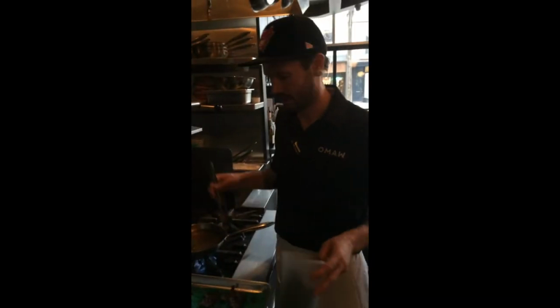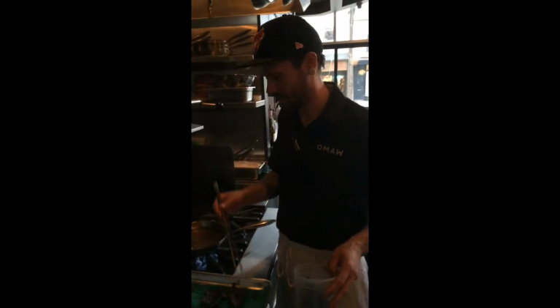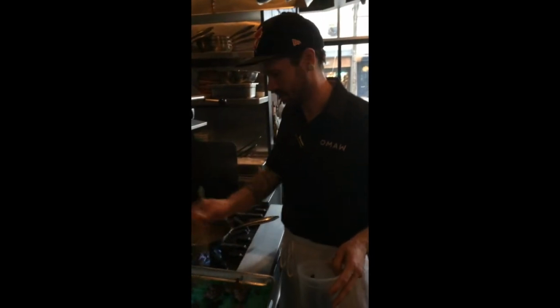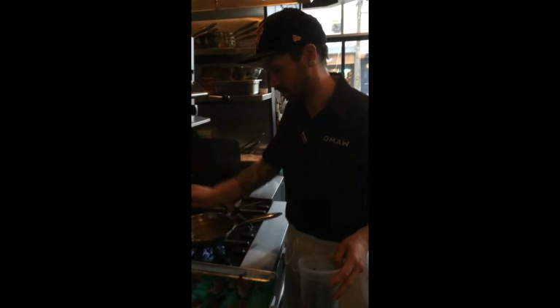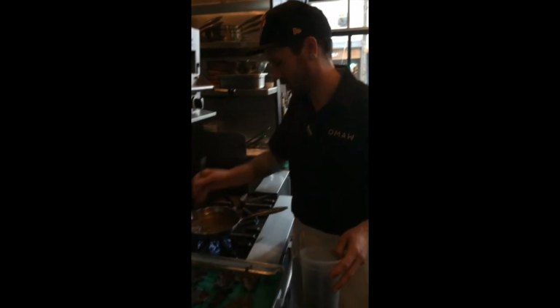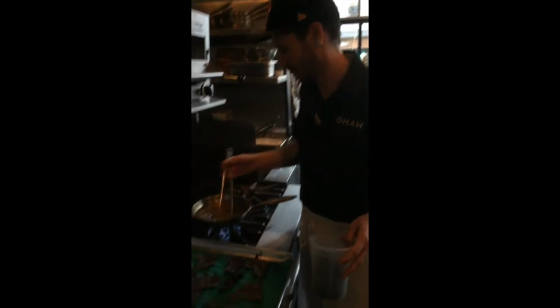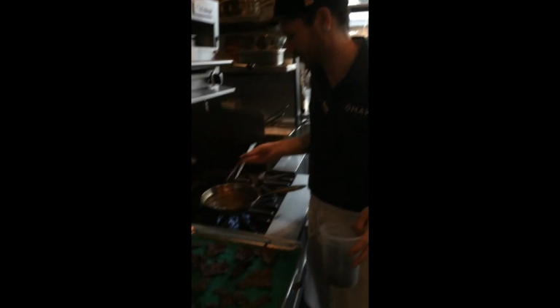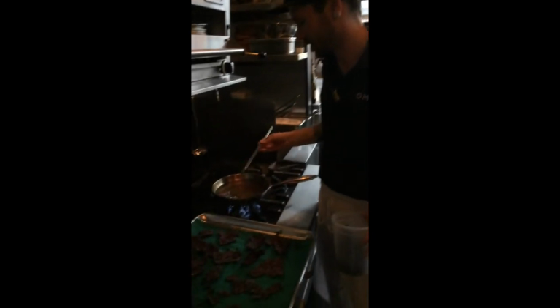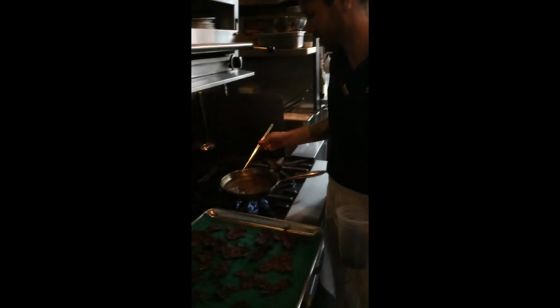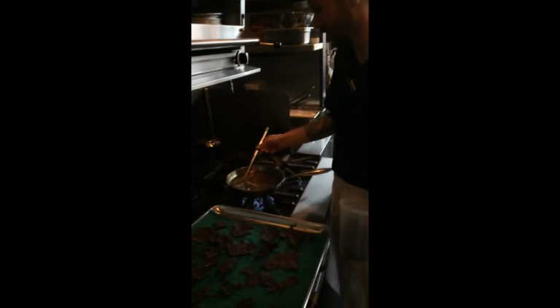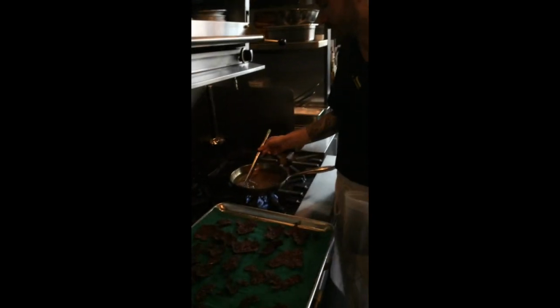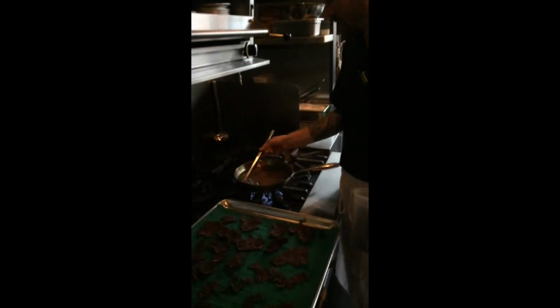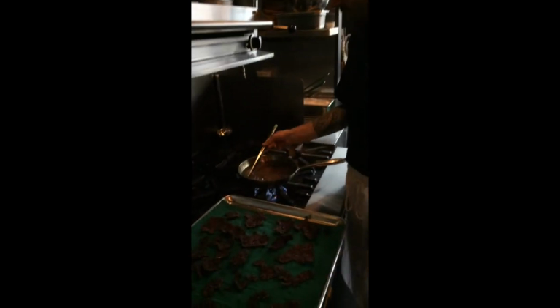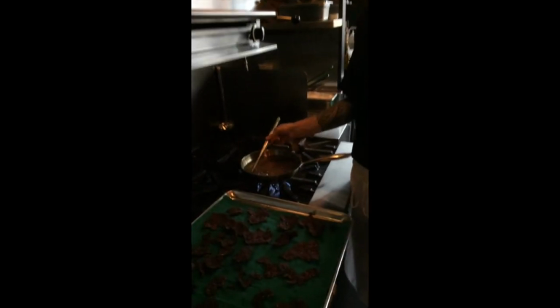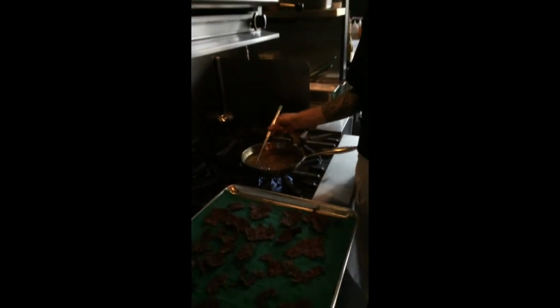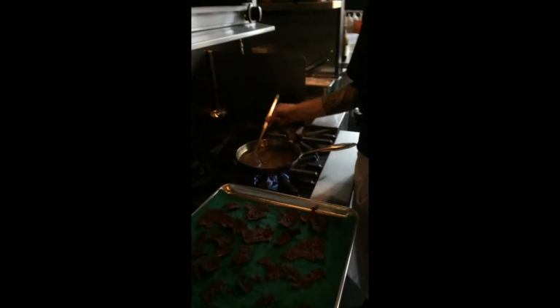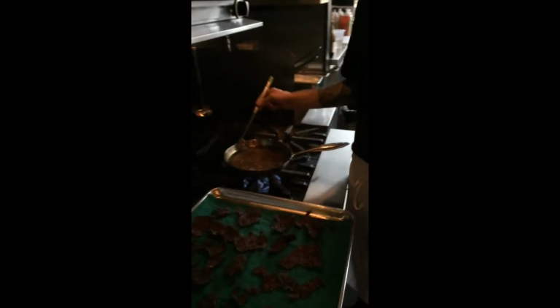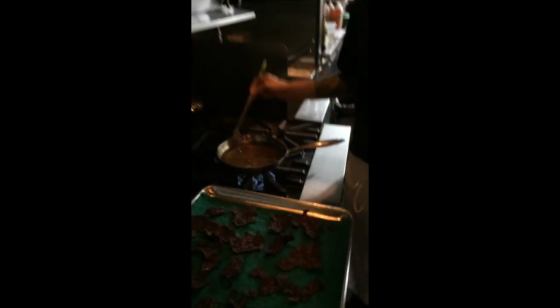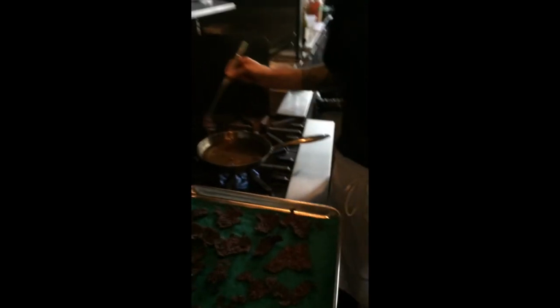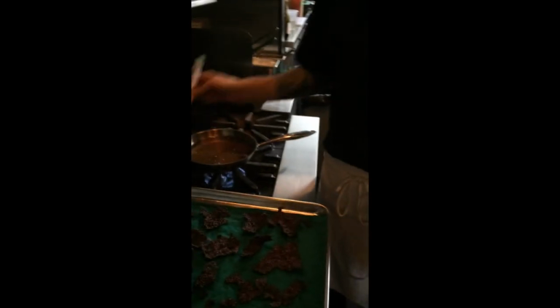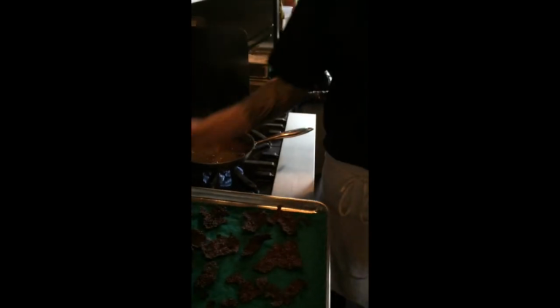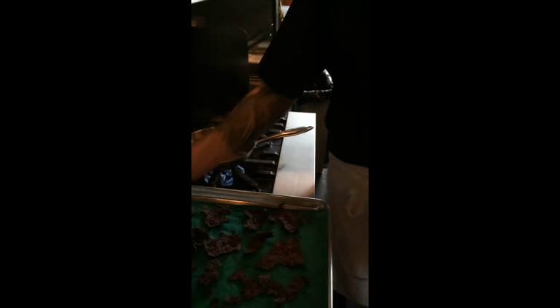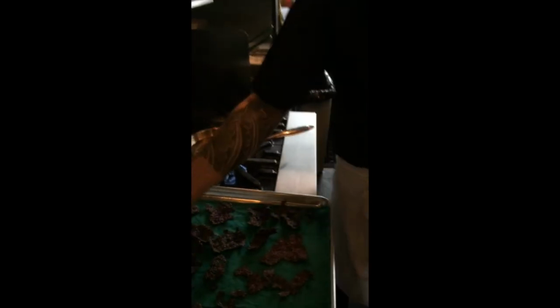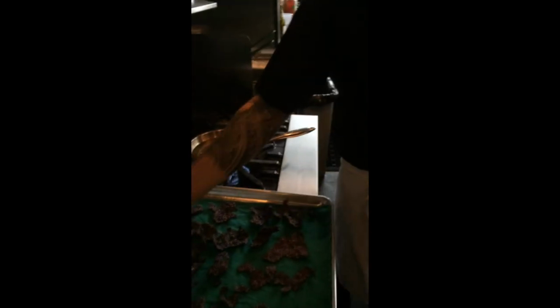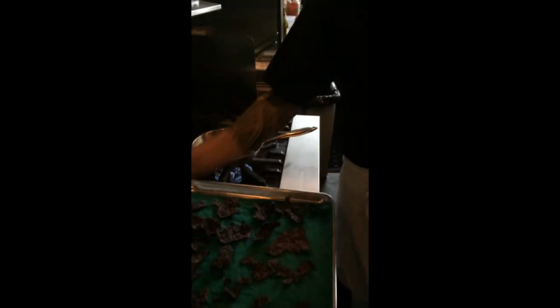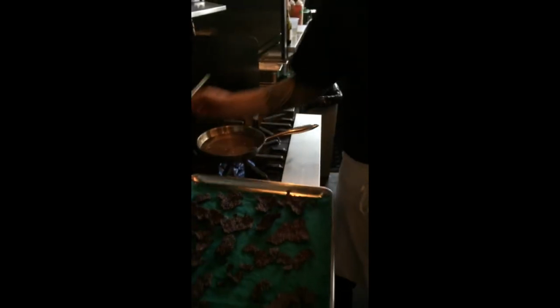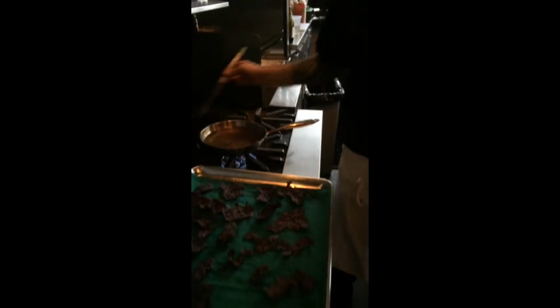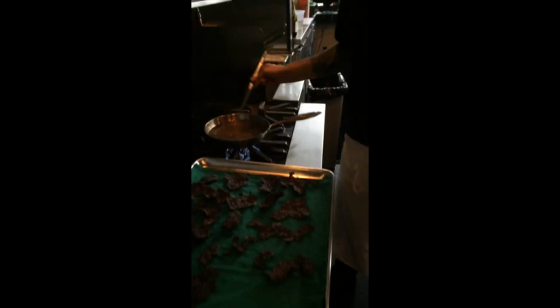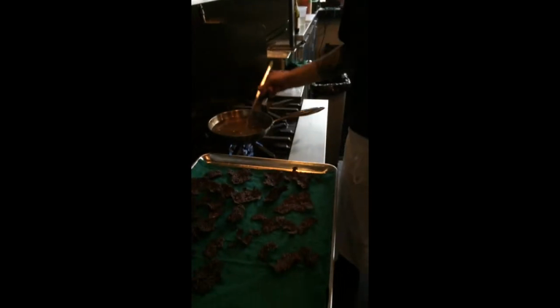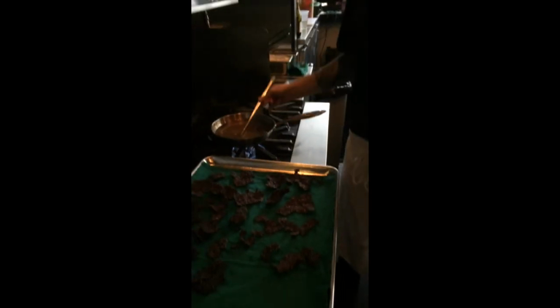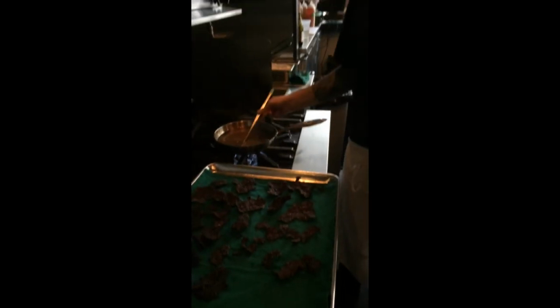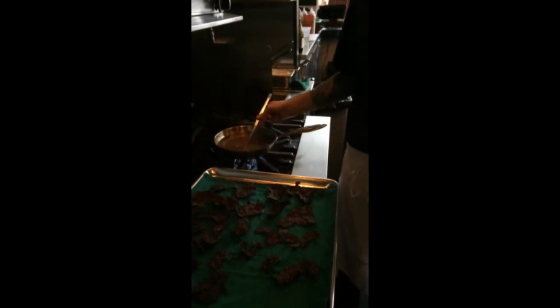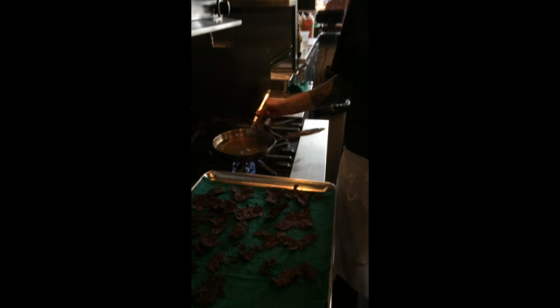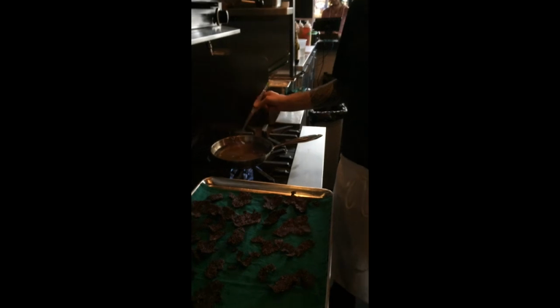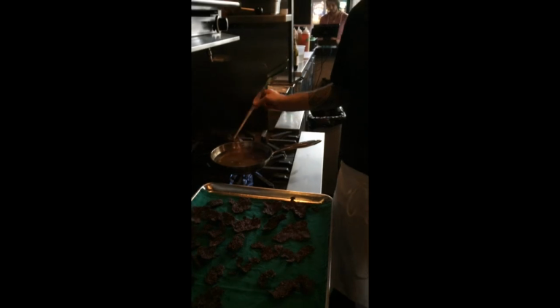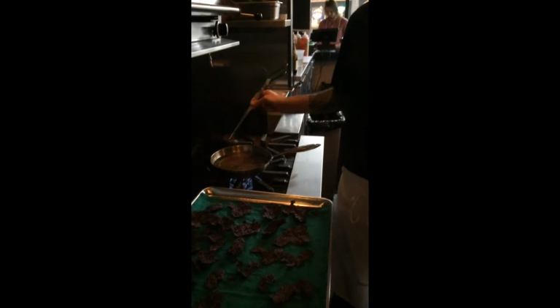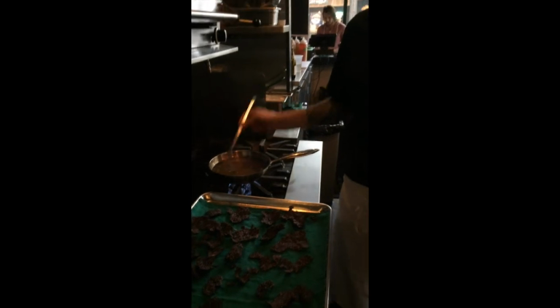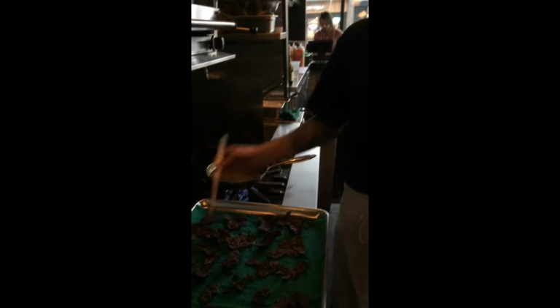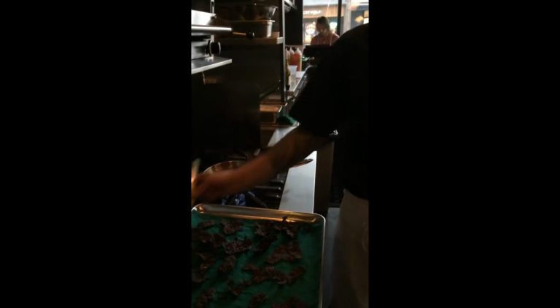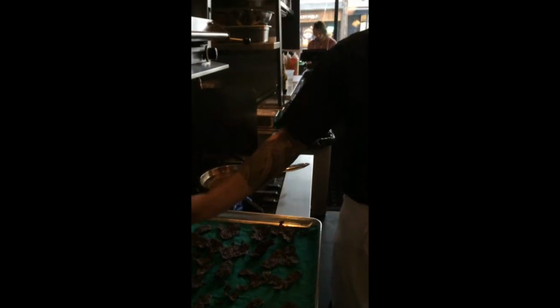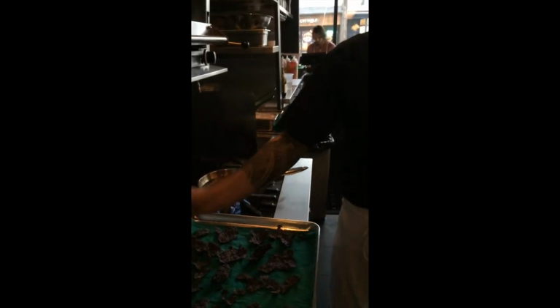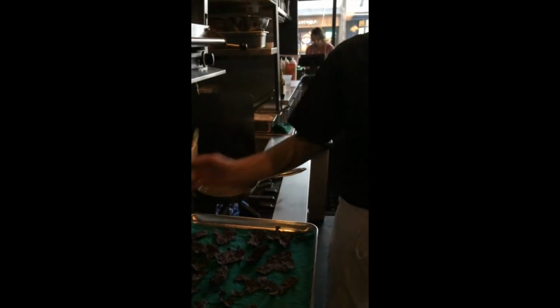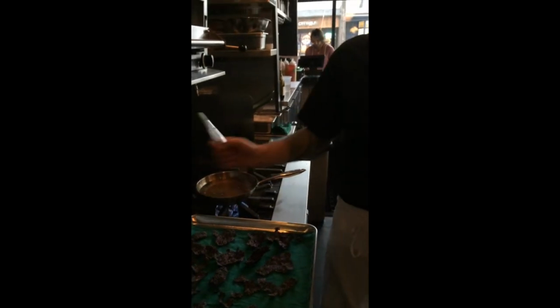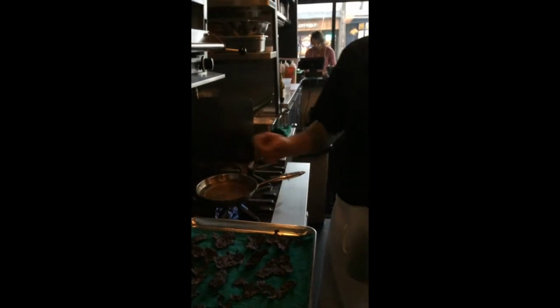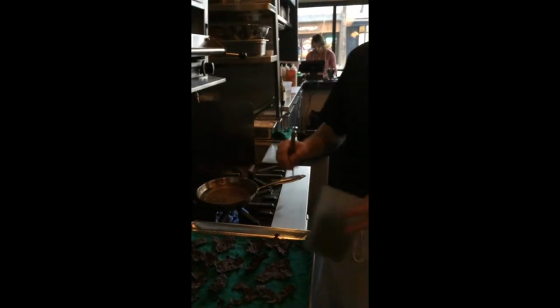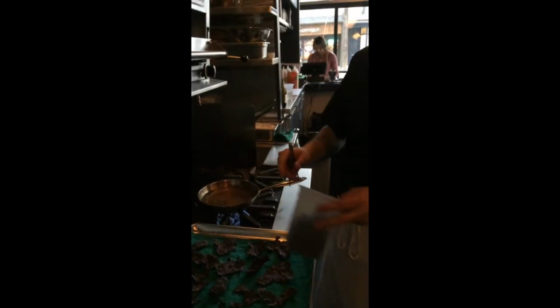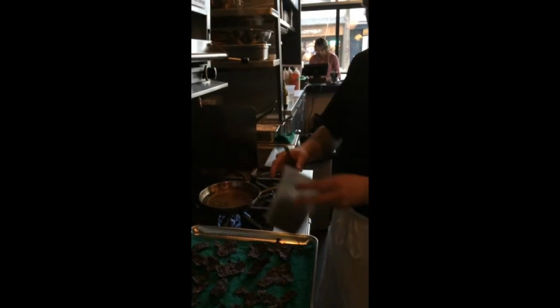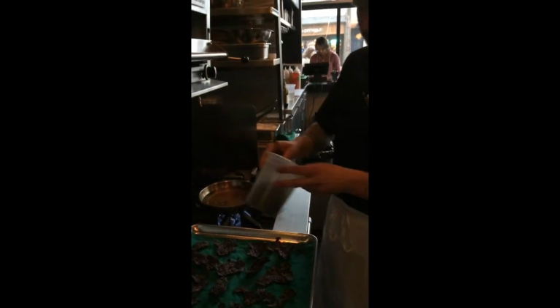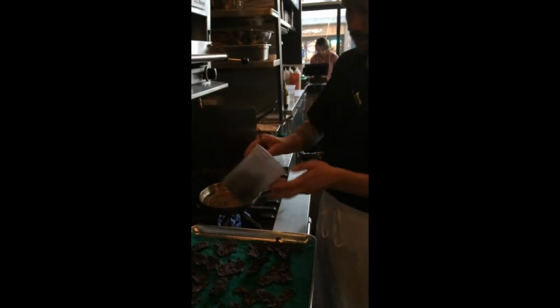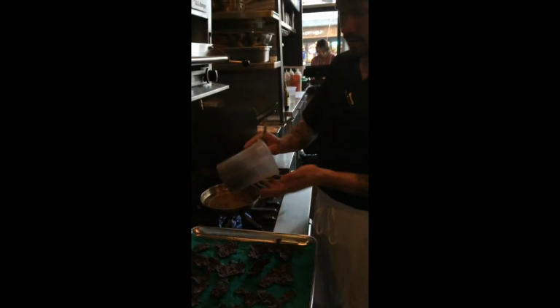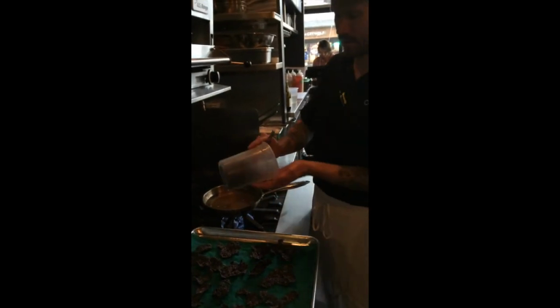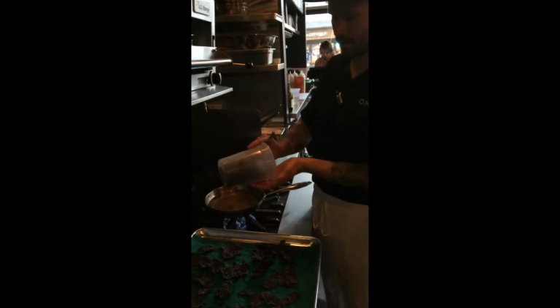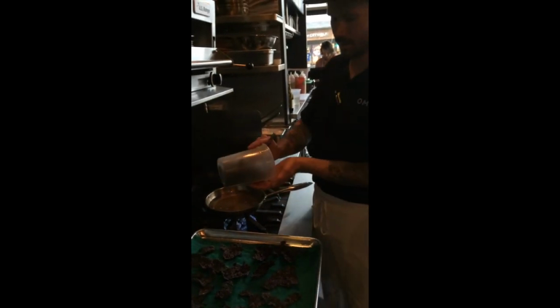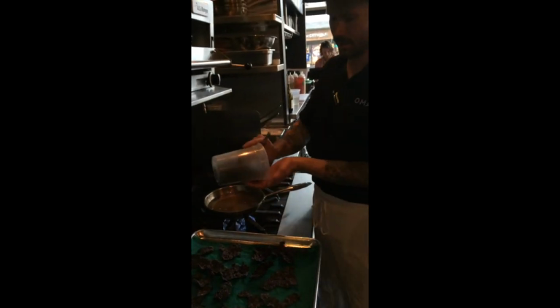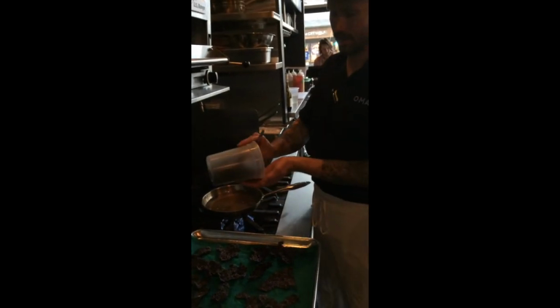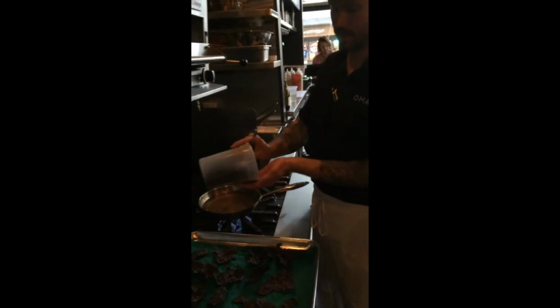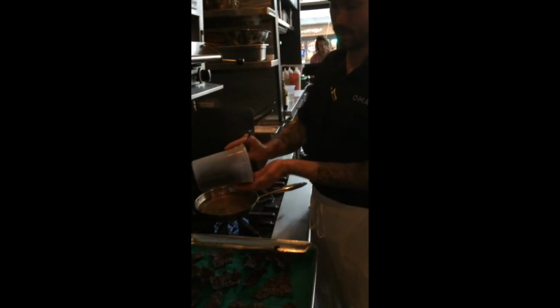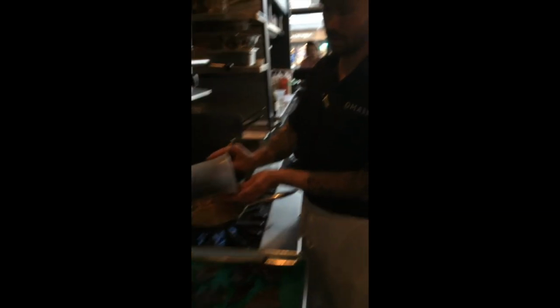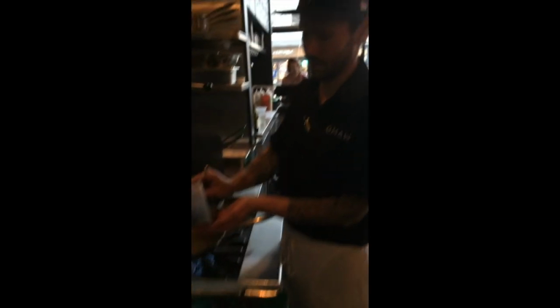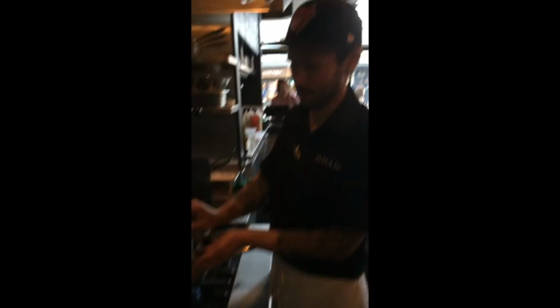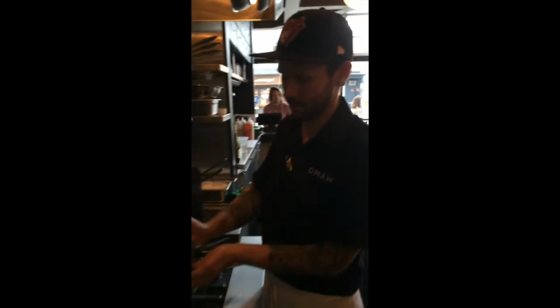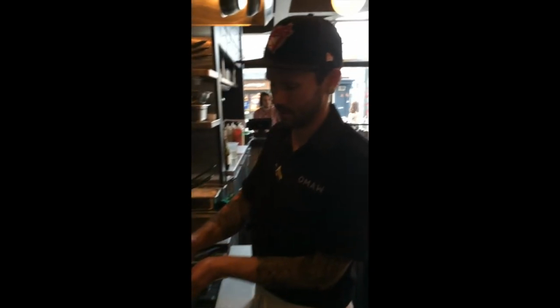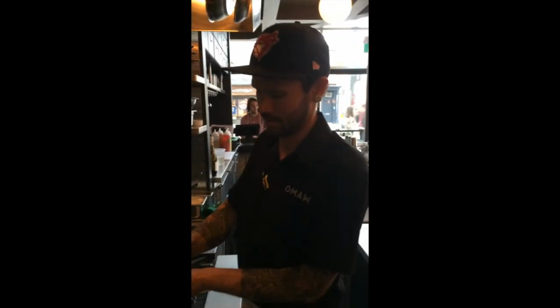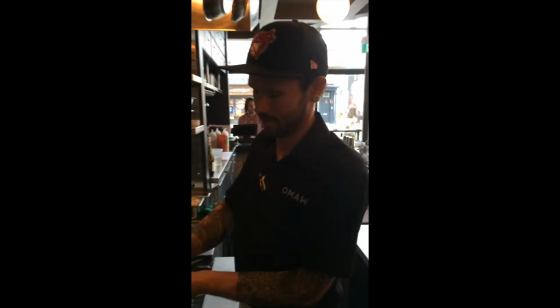This goes on our chicken virgoo dish. Chicken virgoo. Chef, thank you for your time.